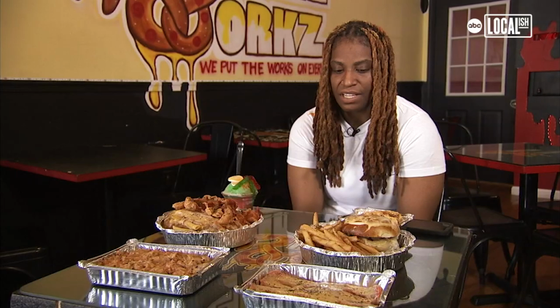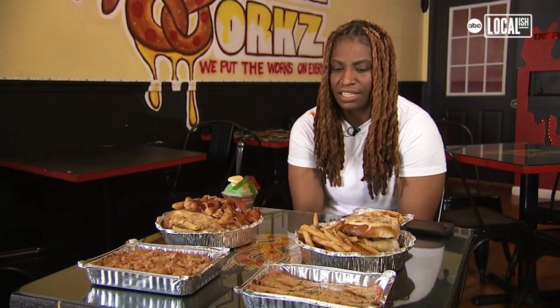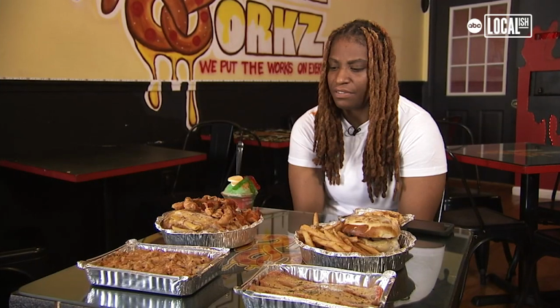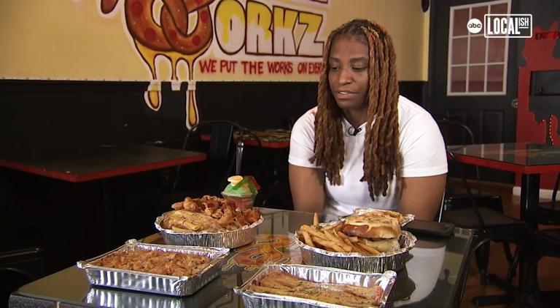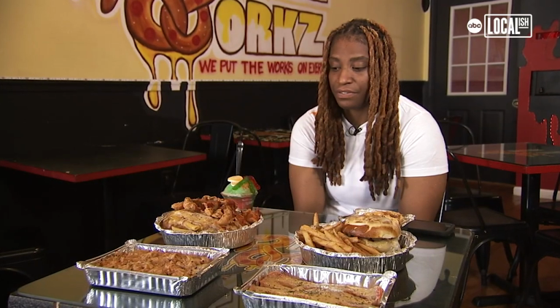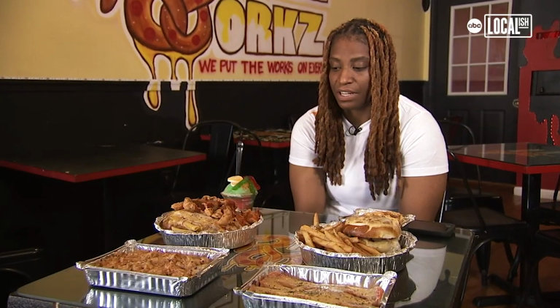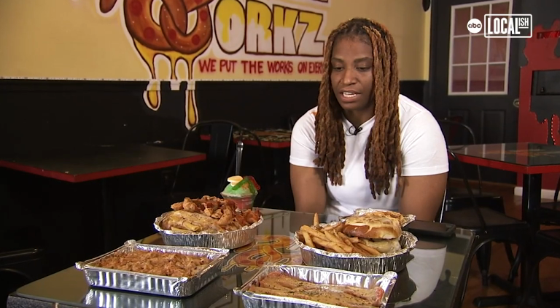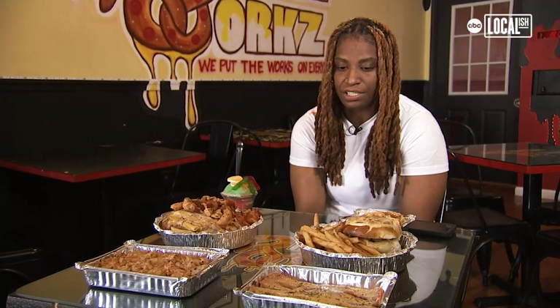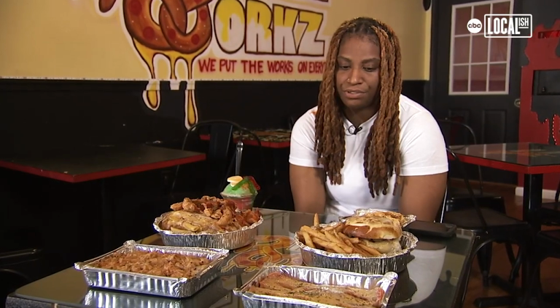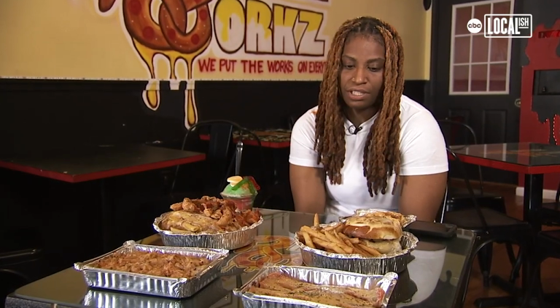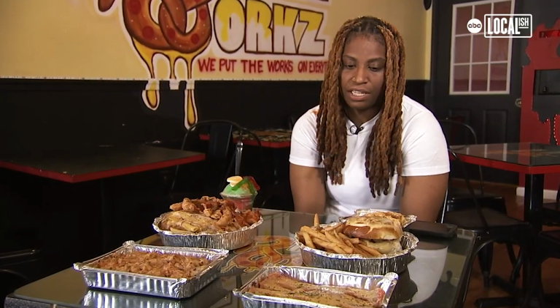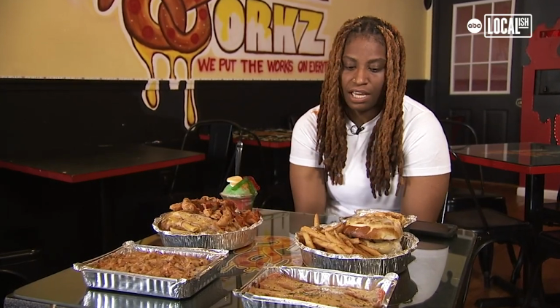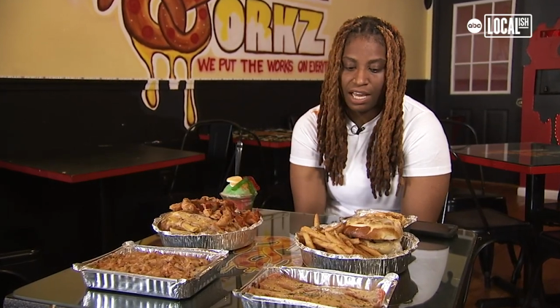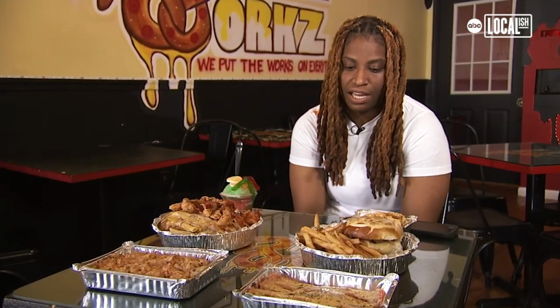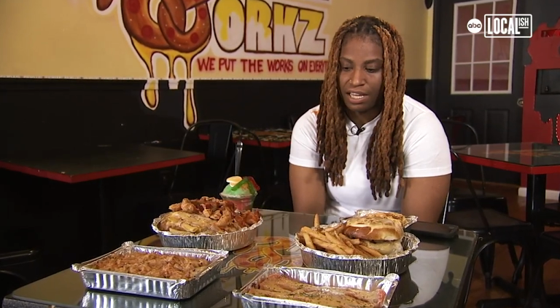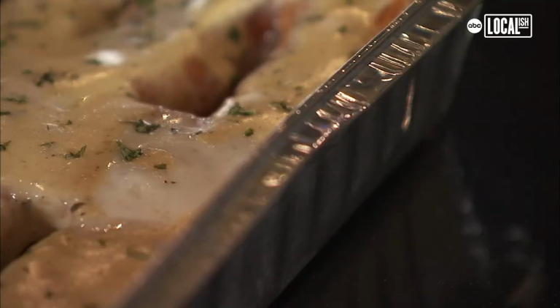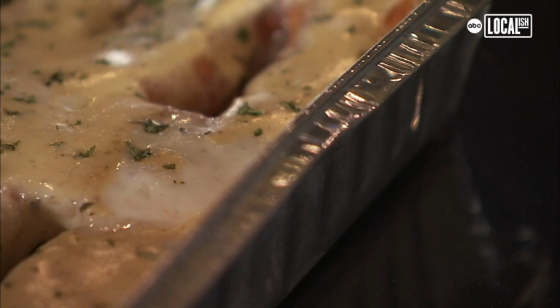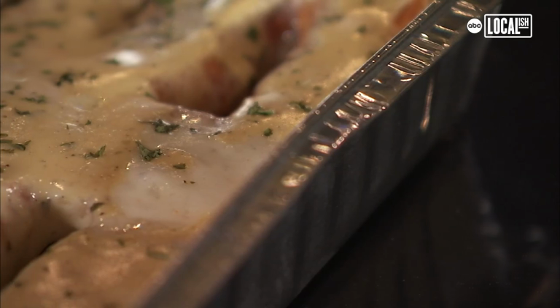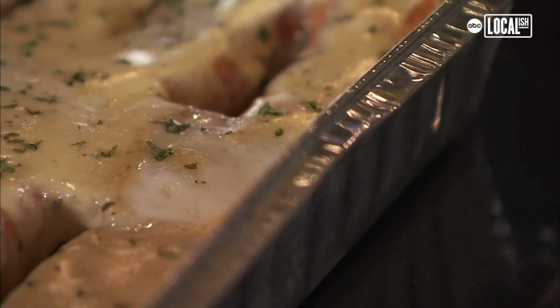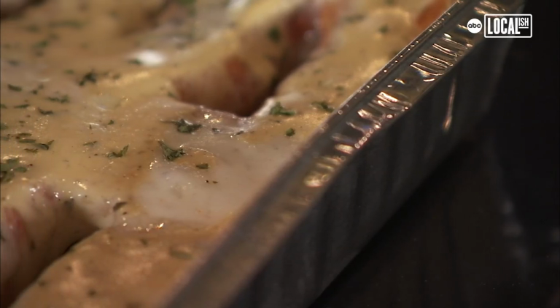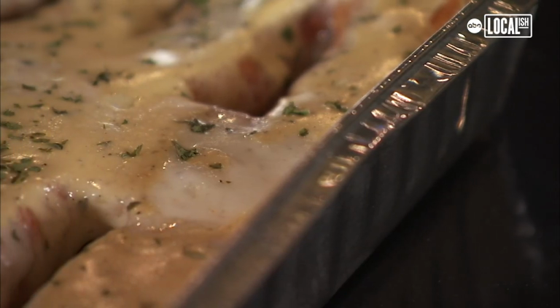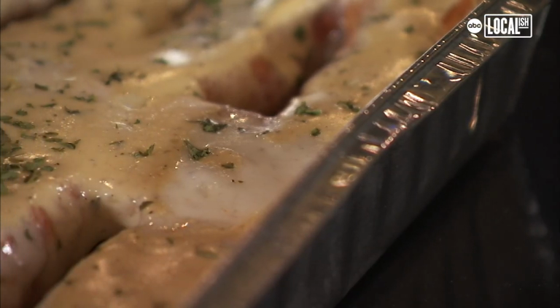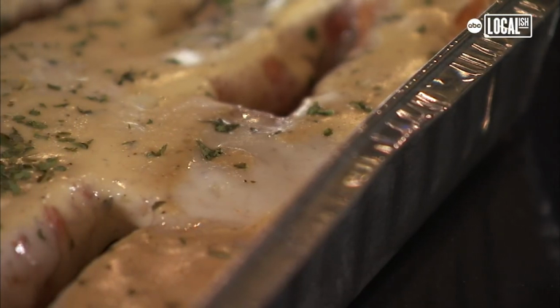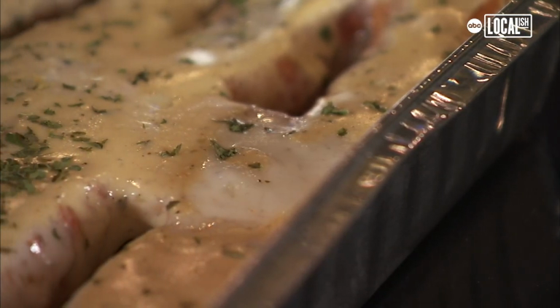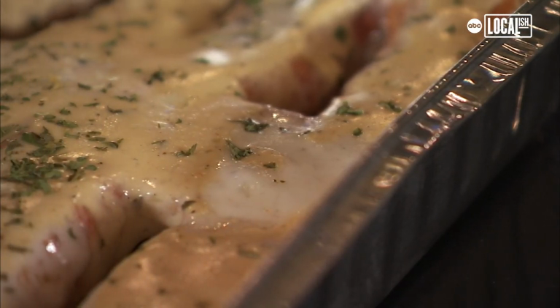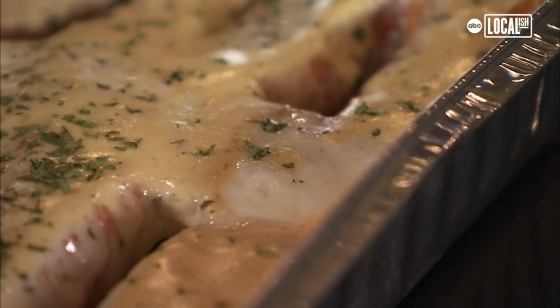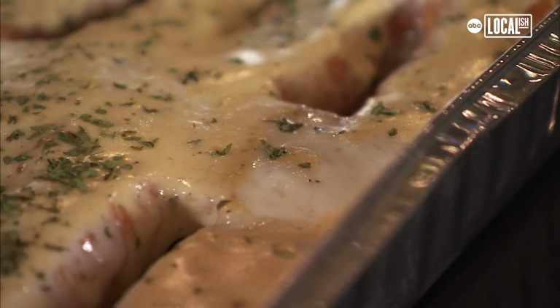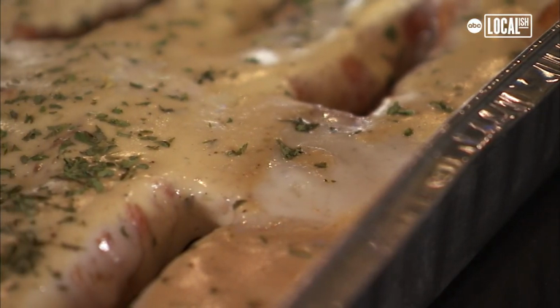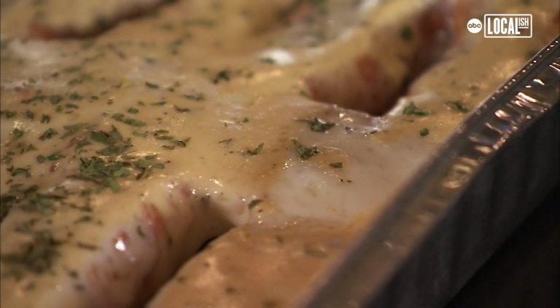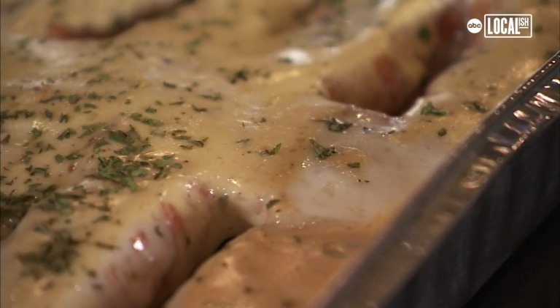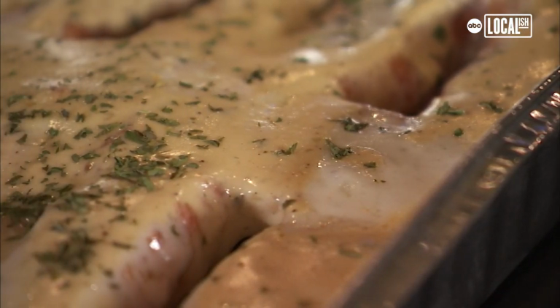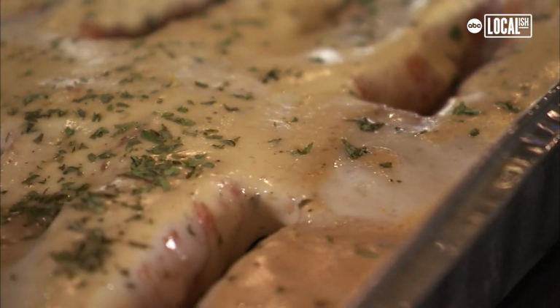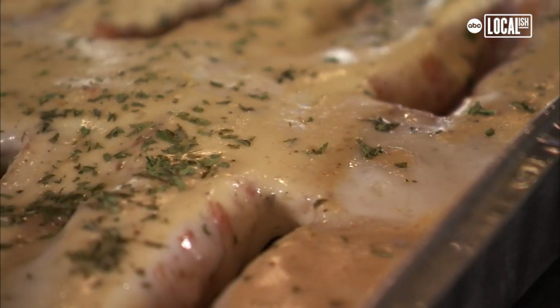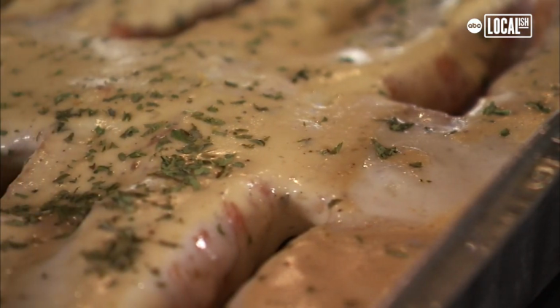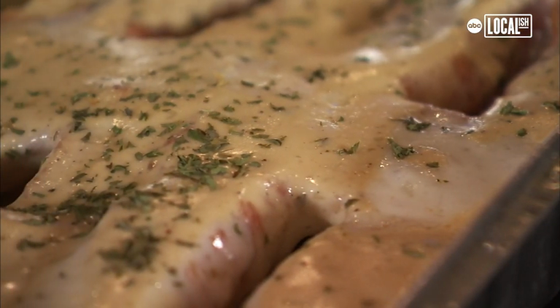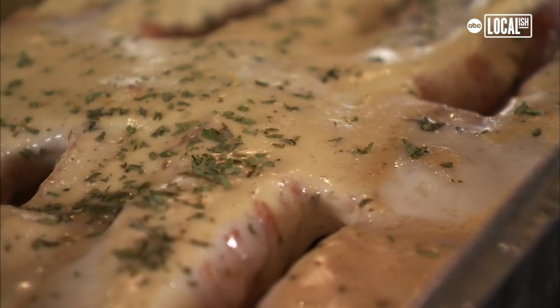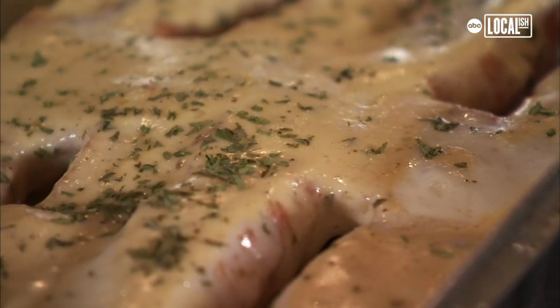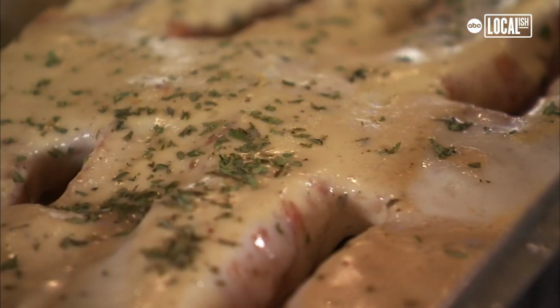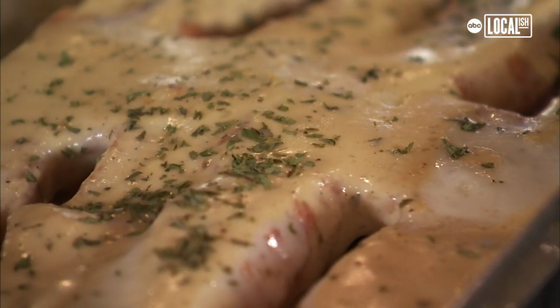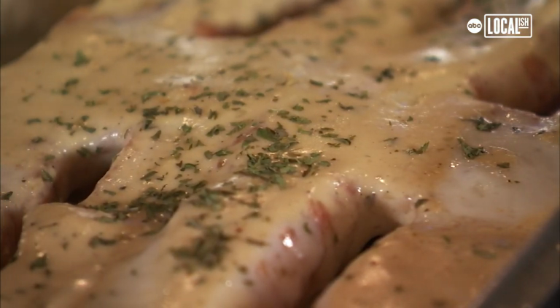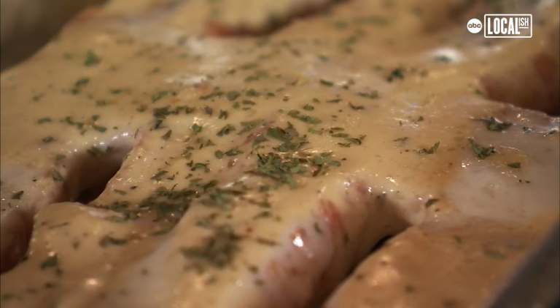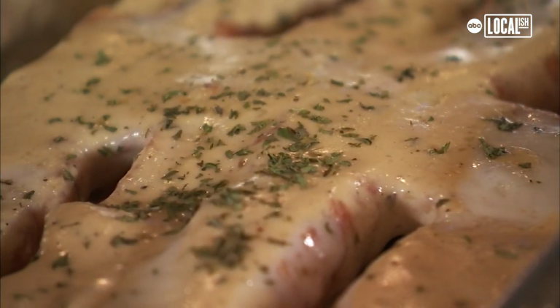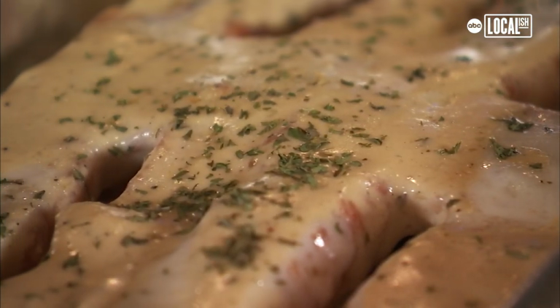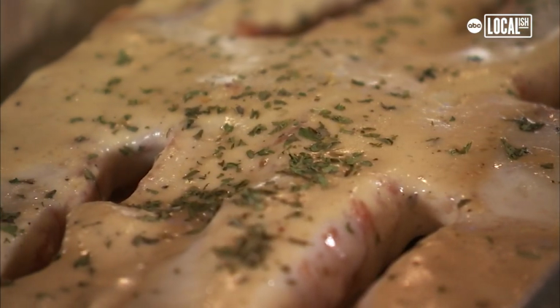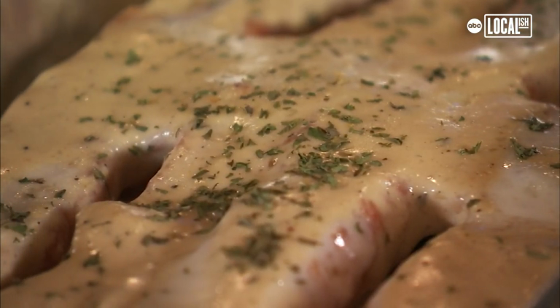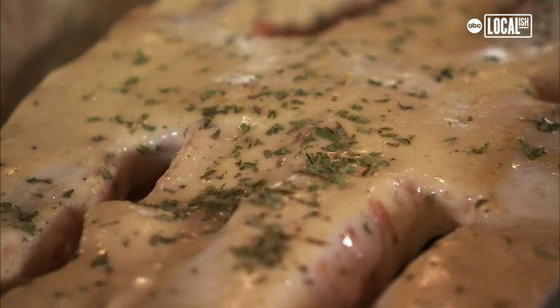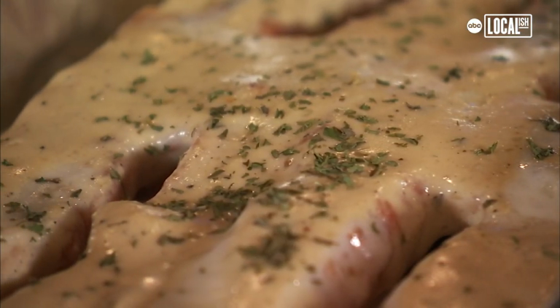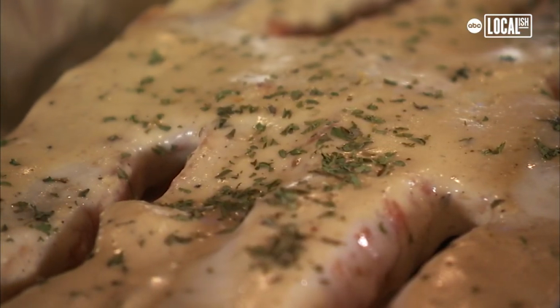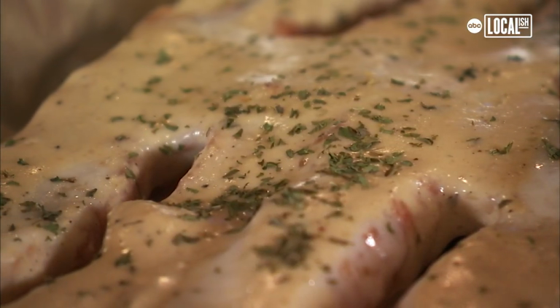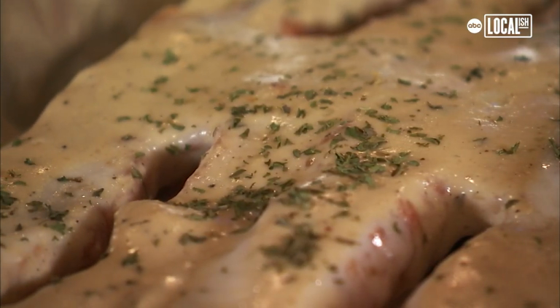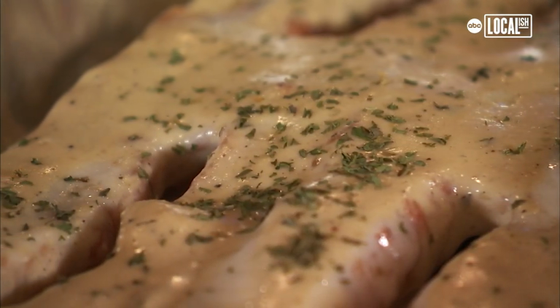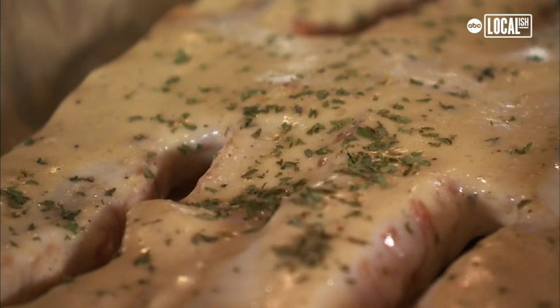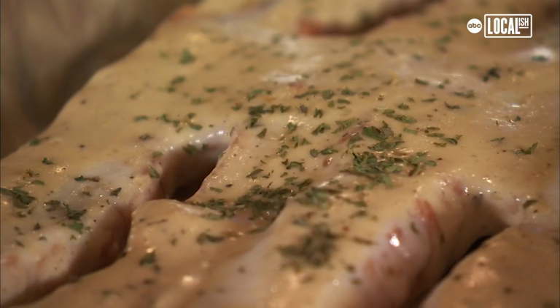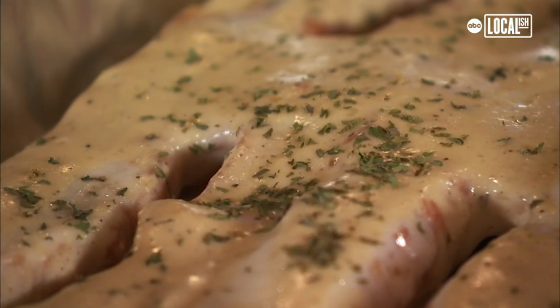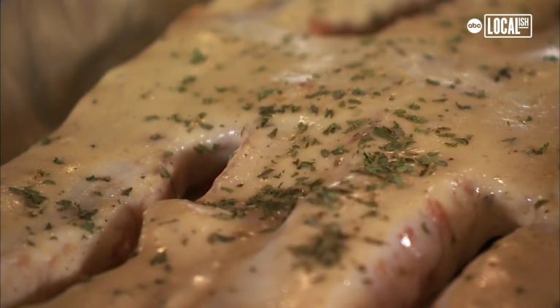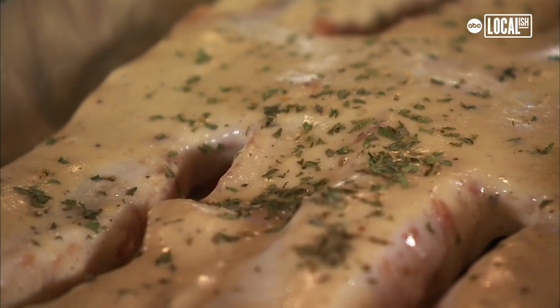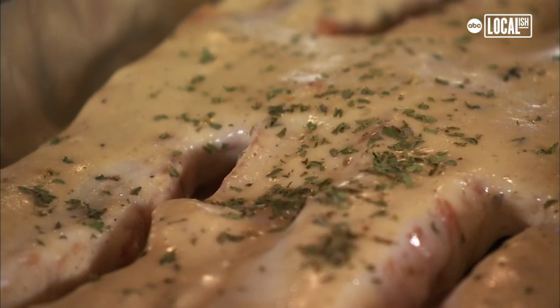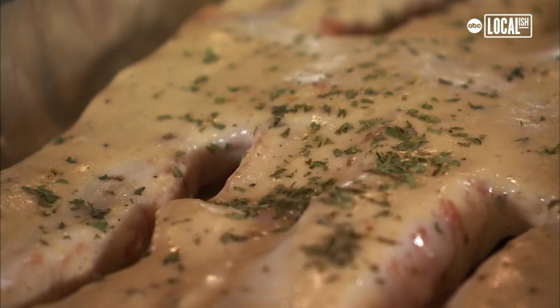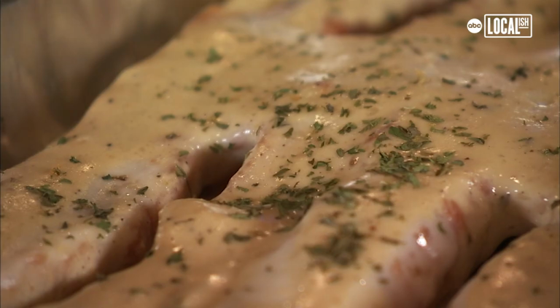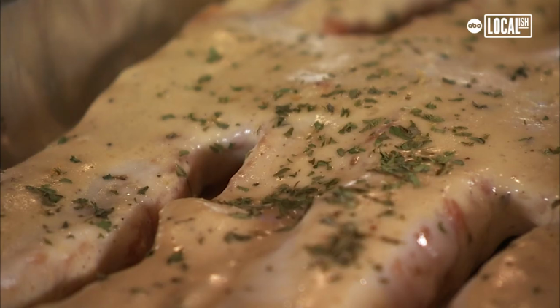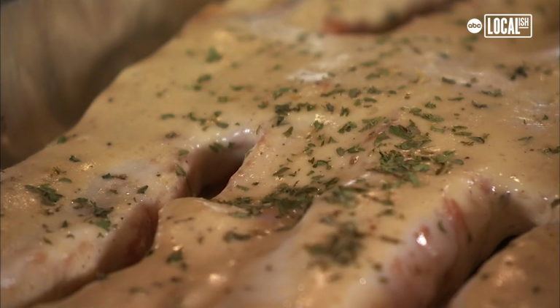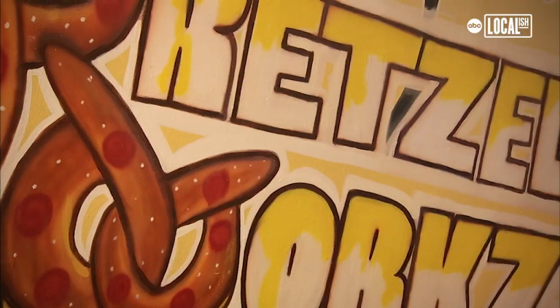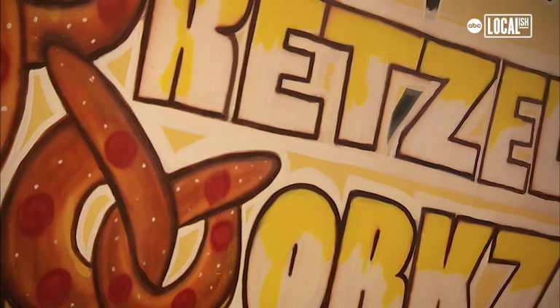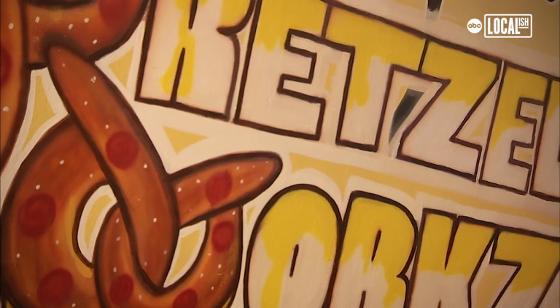I definitely feel like it's unique. I don't know who's really doing a whole list with pretzels. We're taking your traditional Philly pretzel and making it way better.